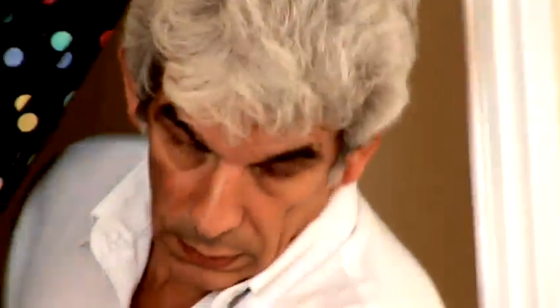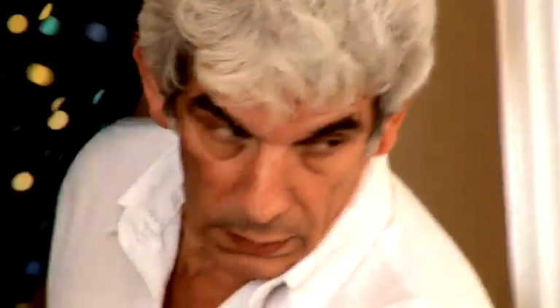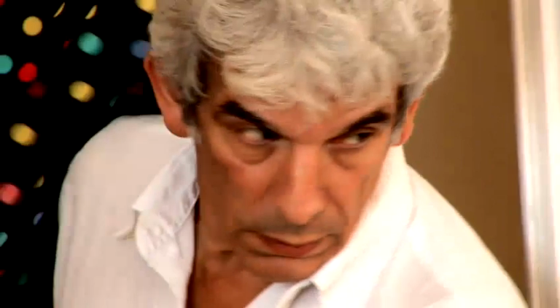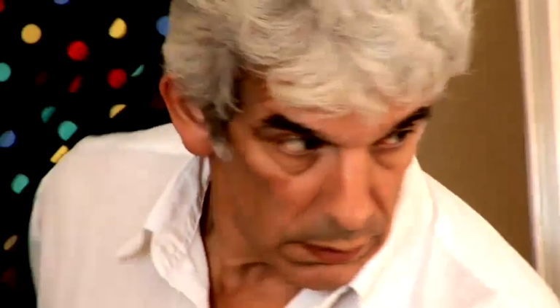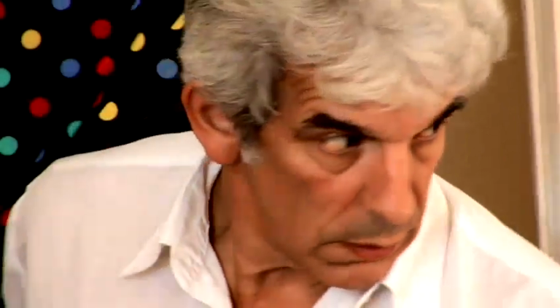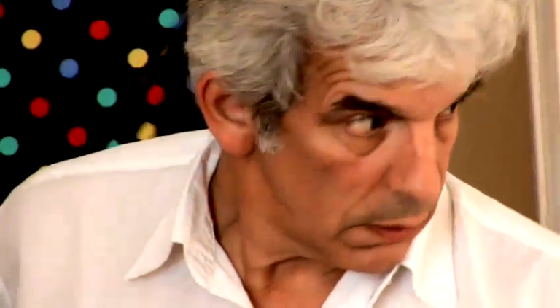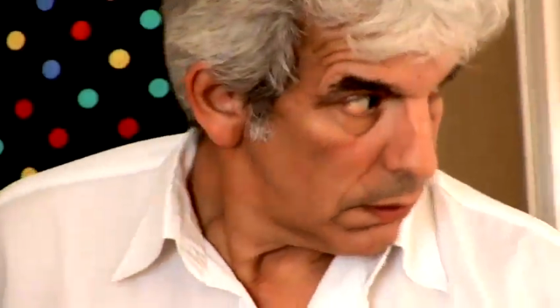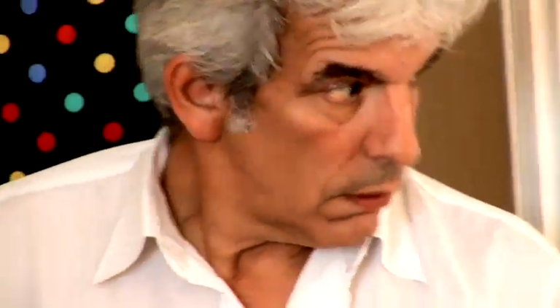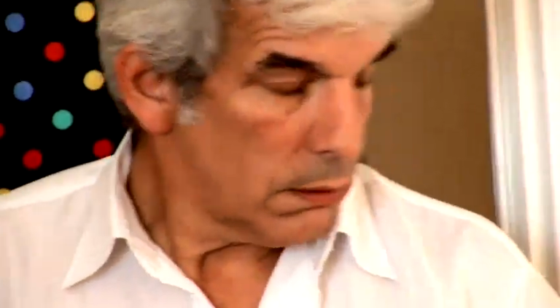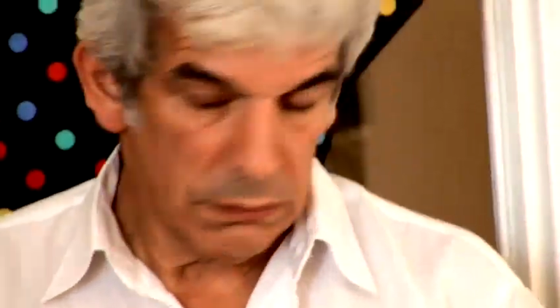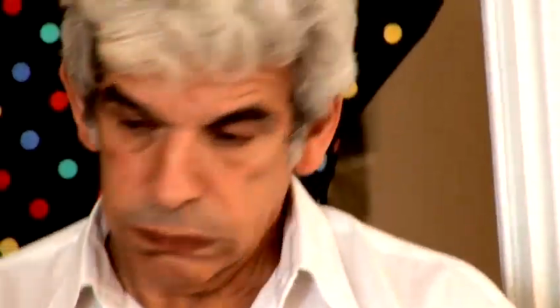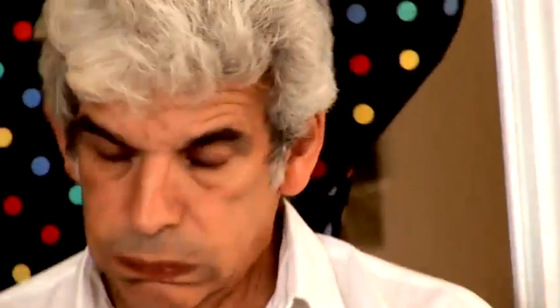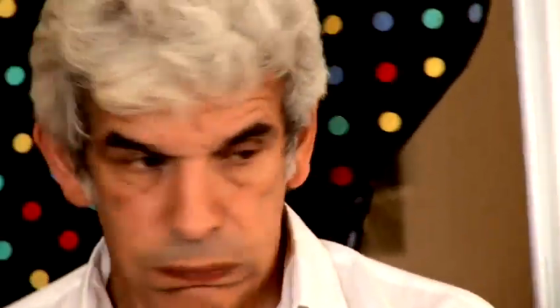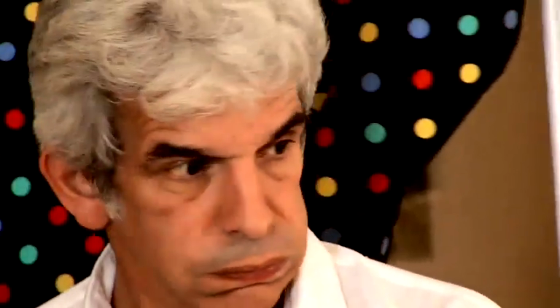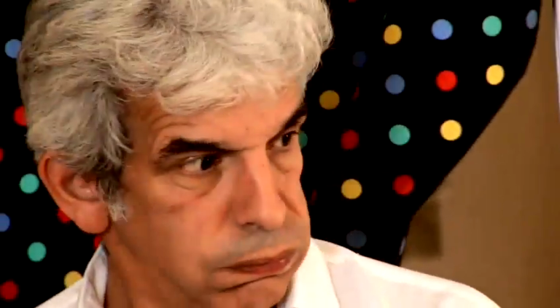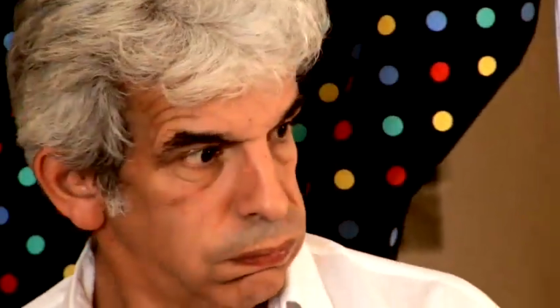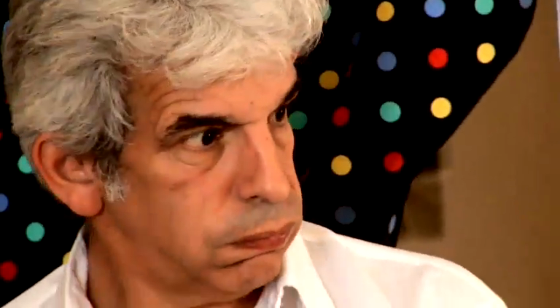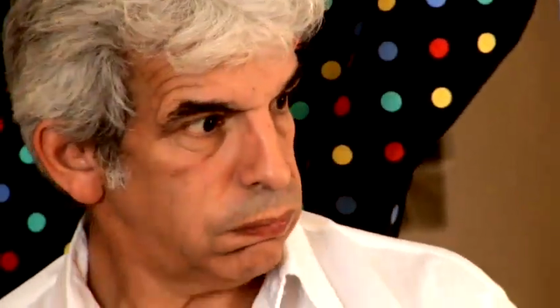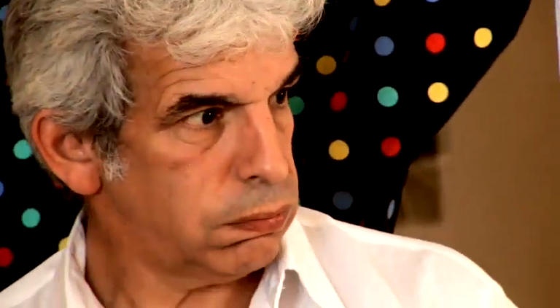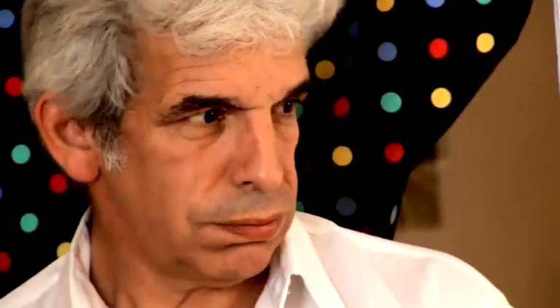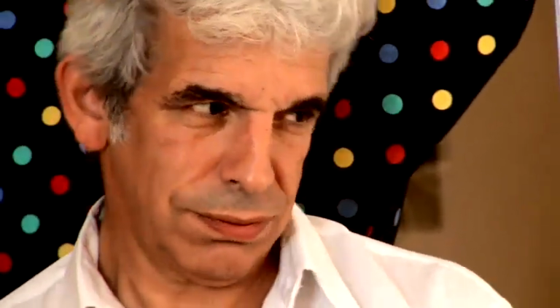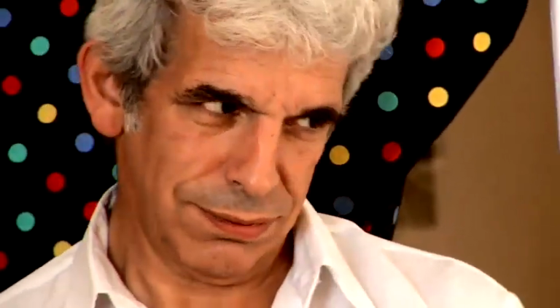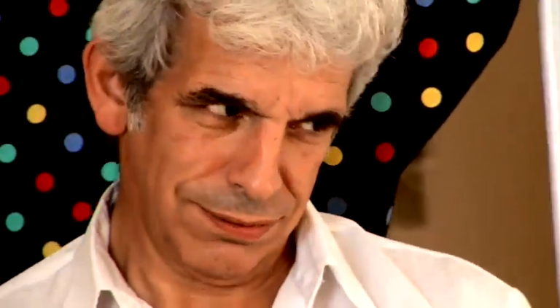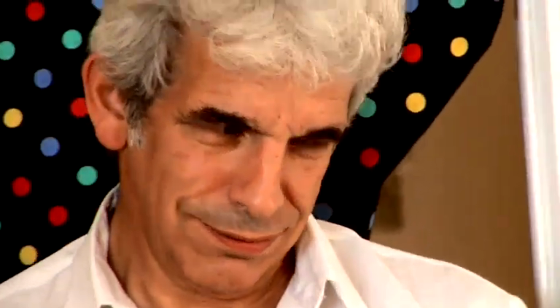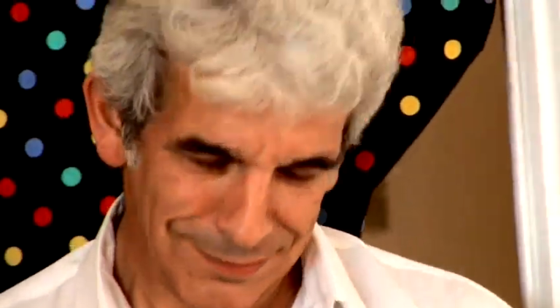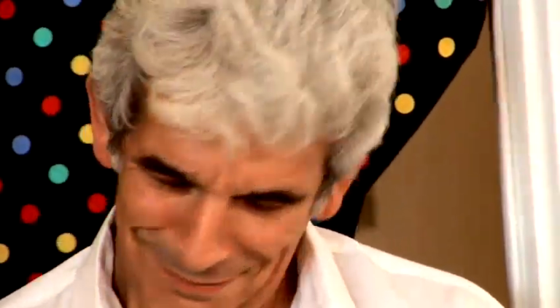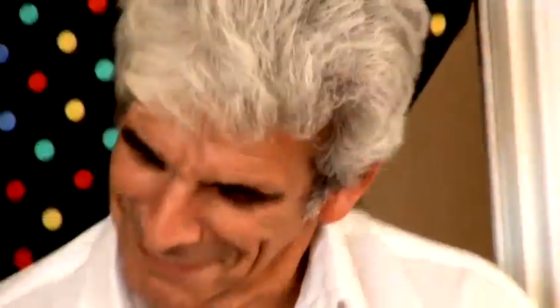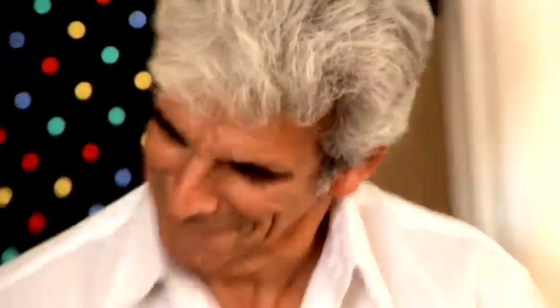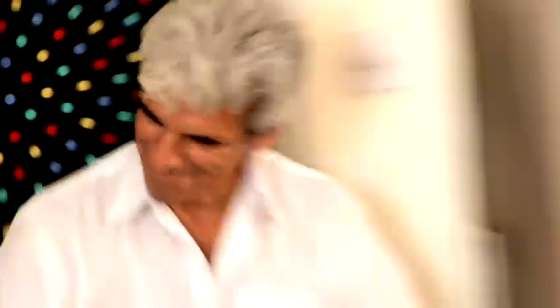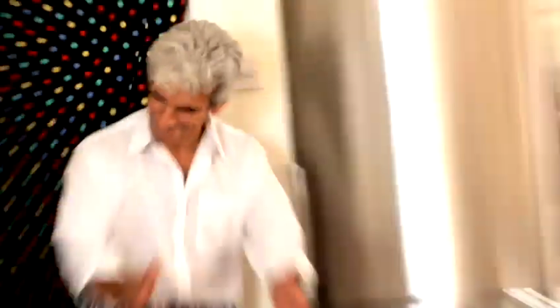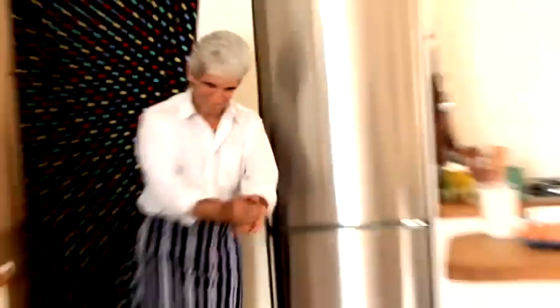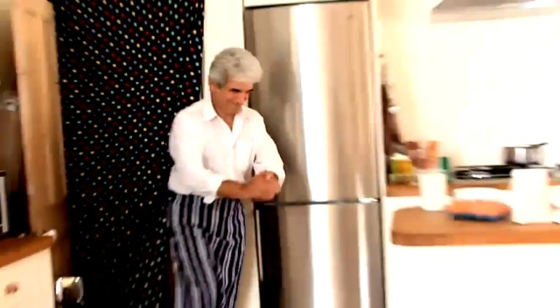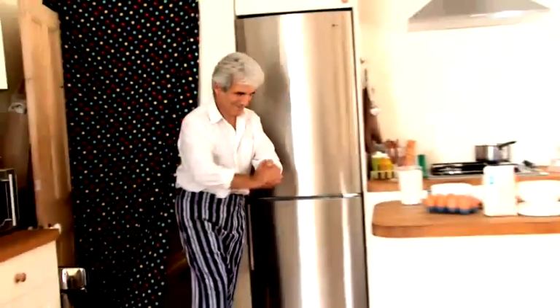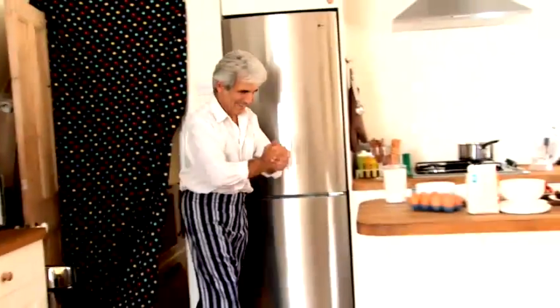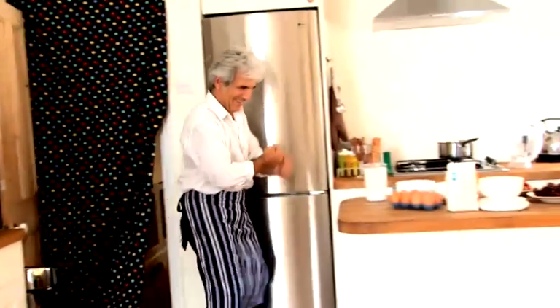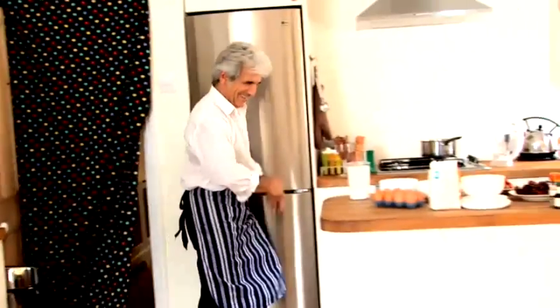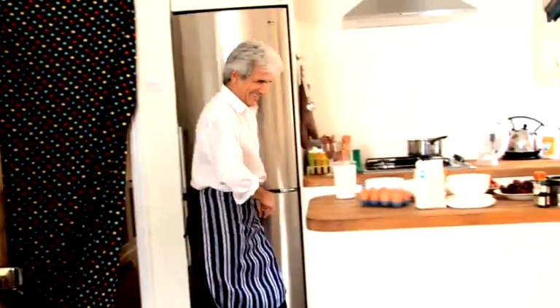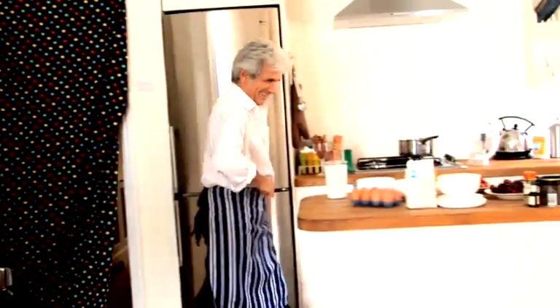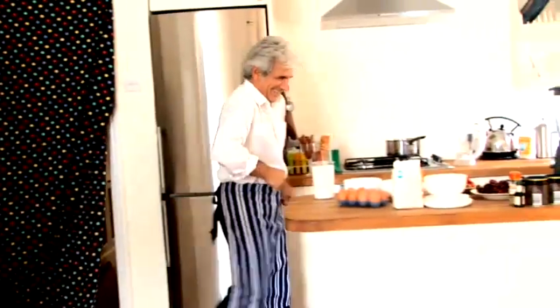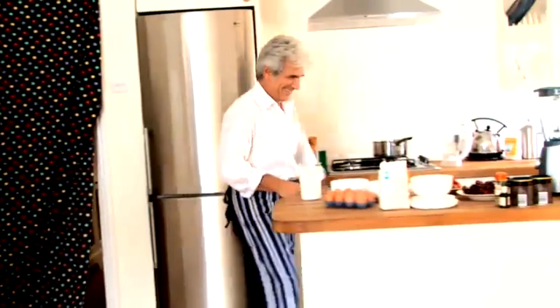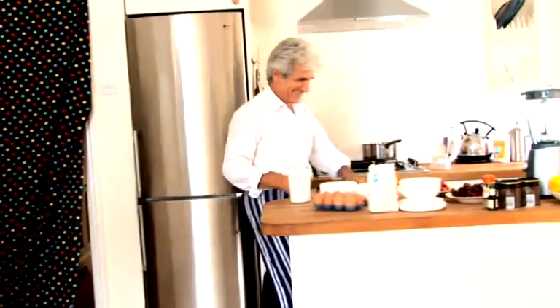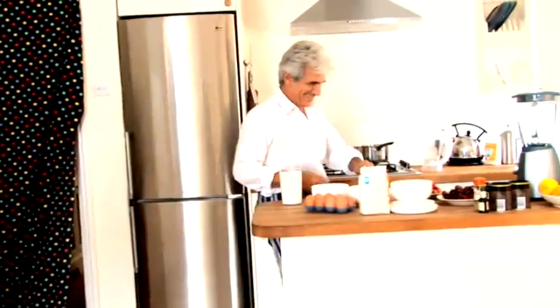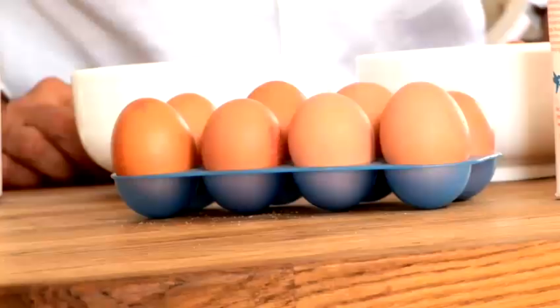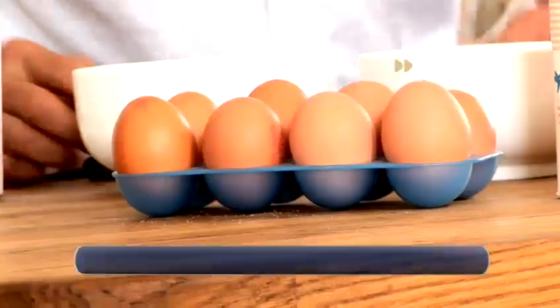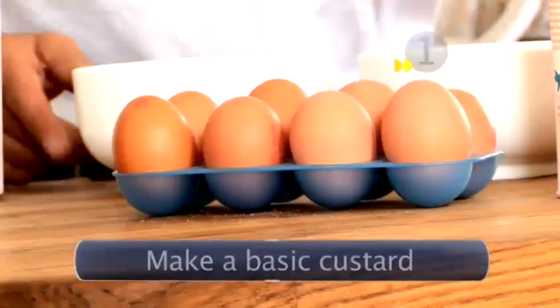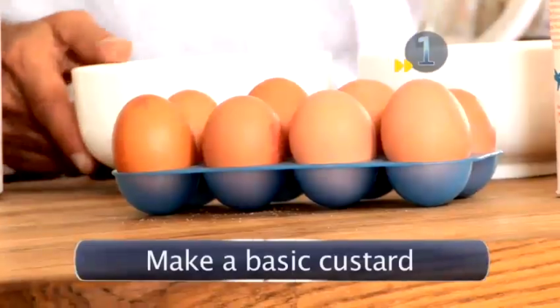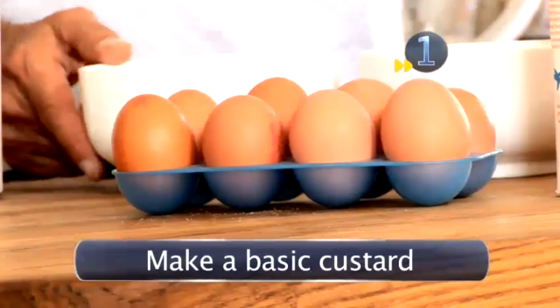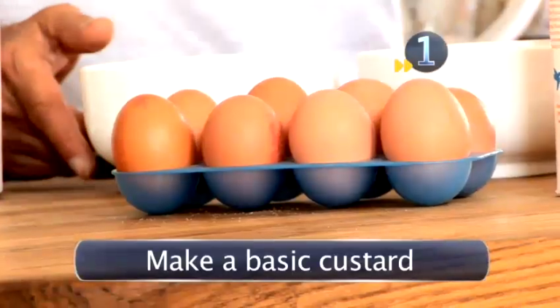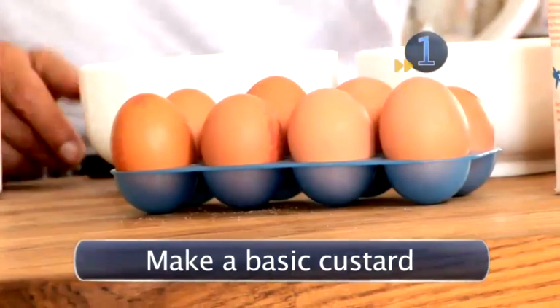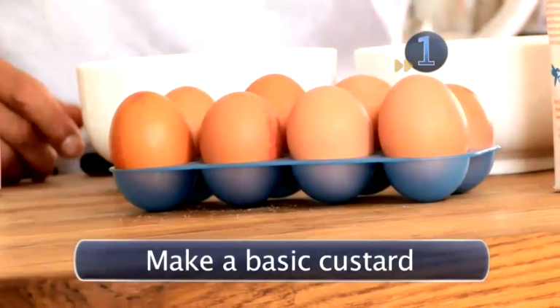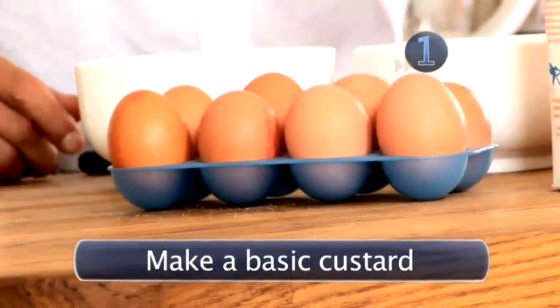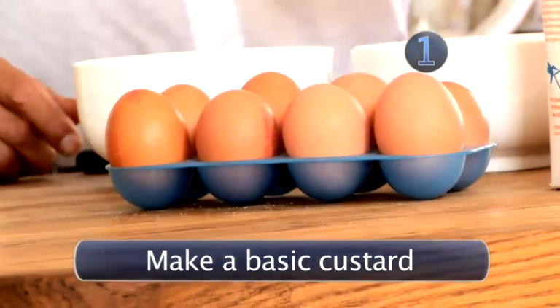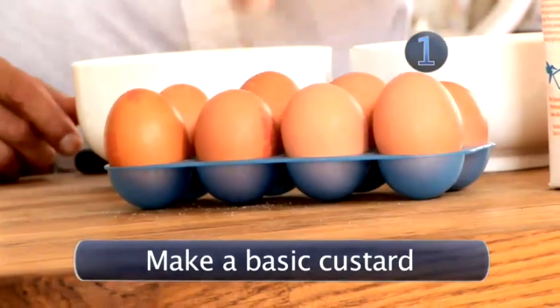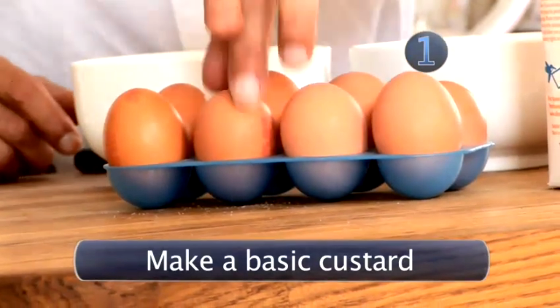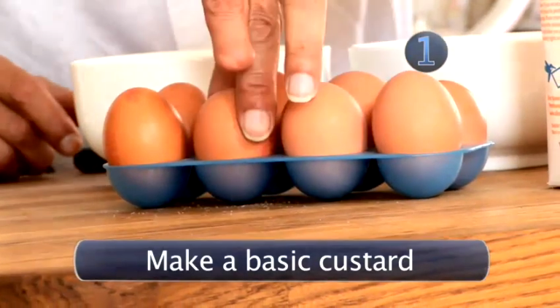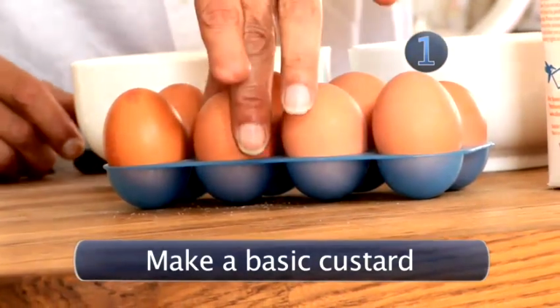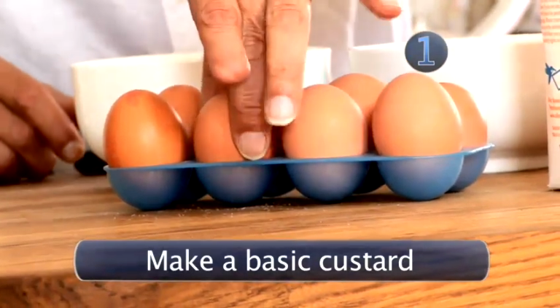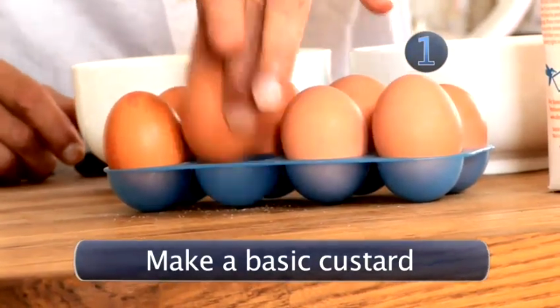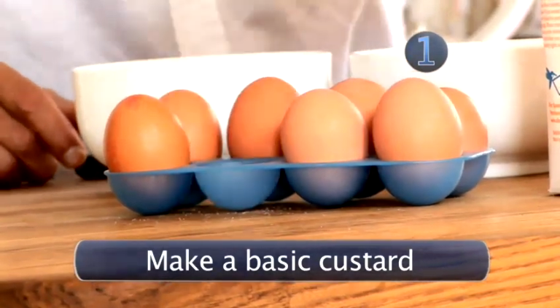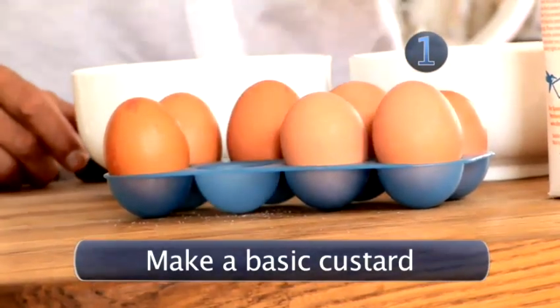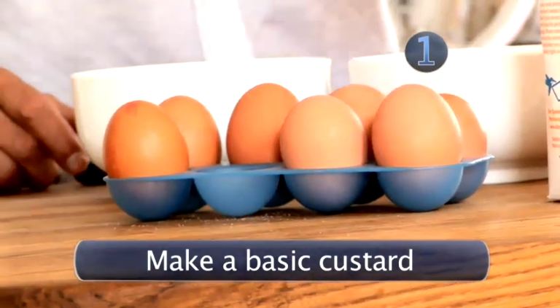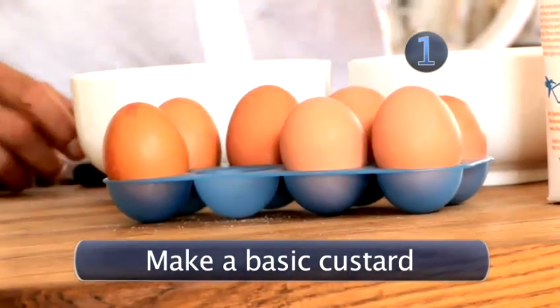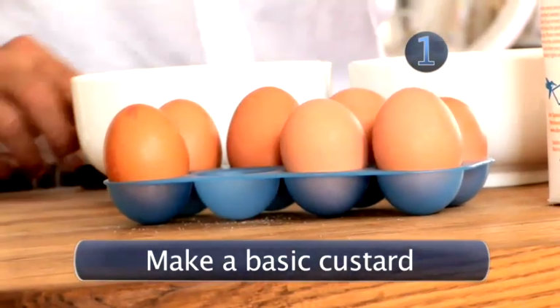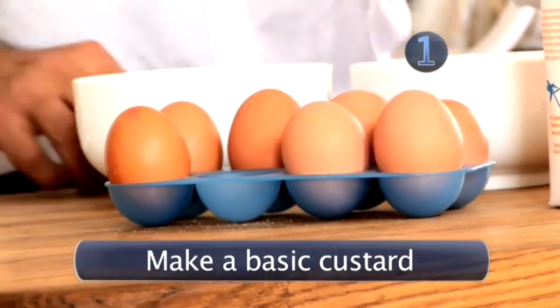Here's how Grumpy Joe makes his delicious chocolate ice cream. Step 1: make a basic custard.